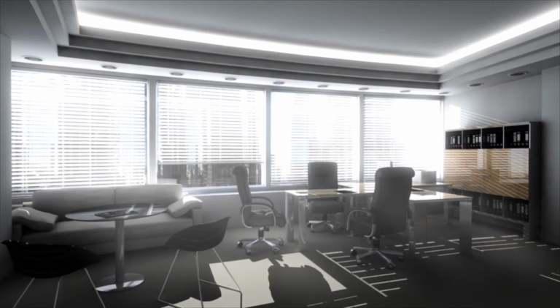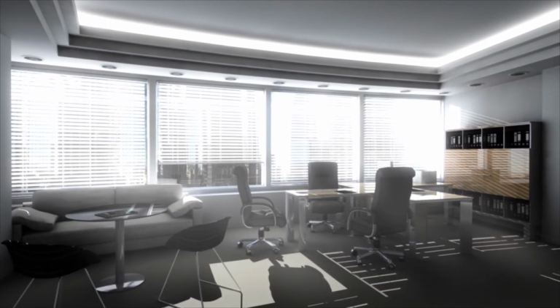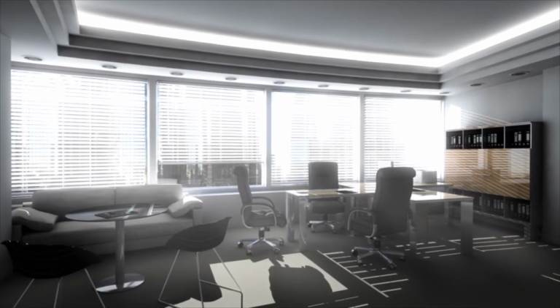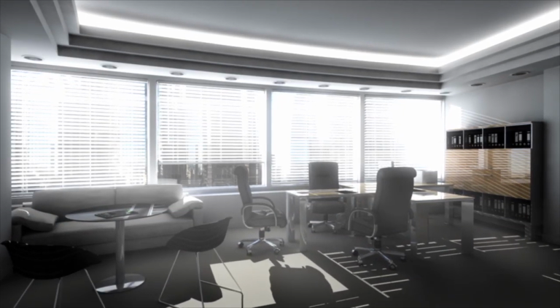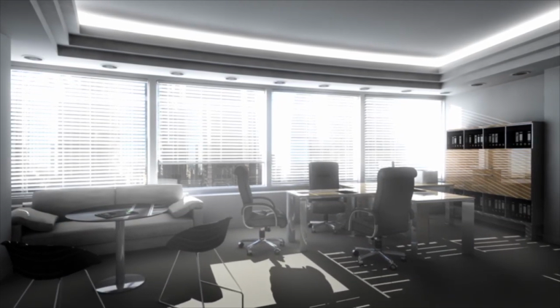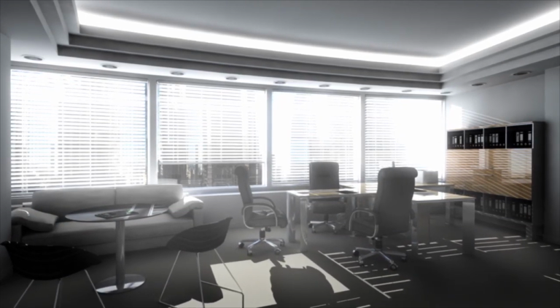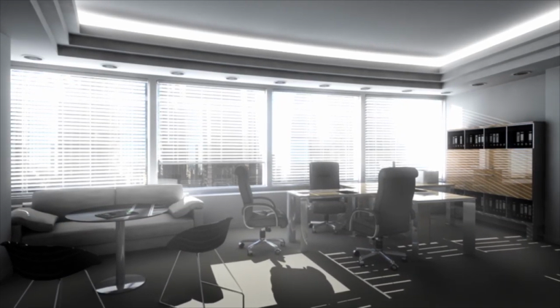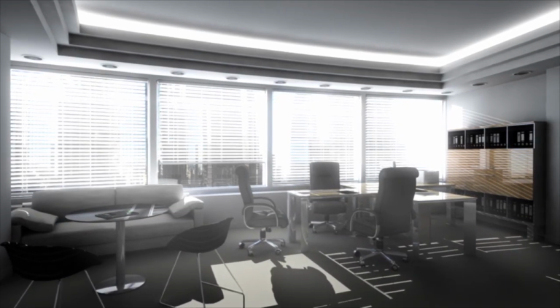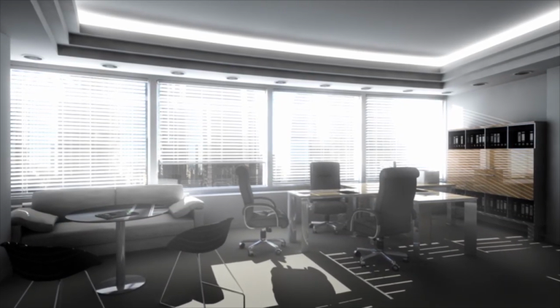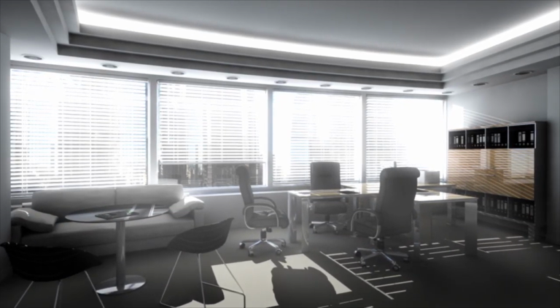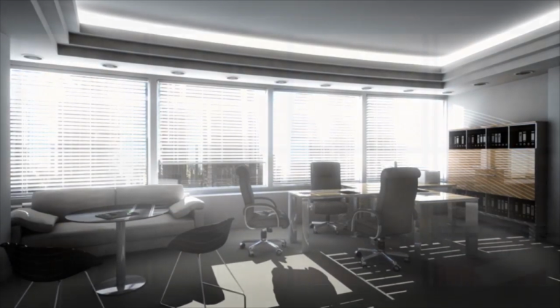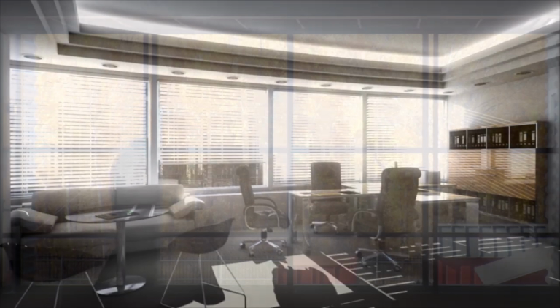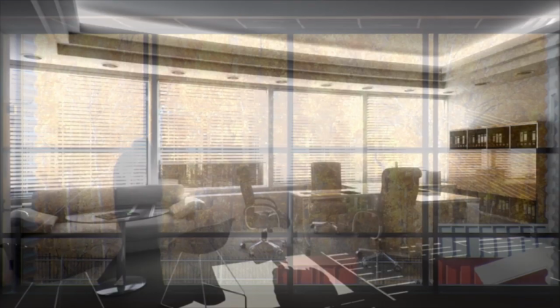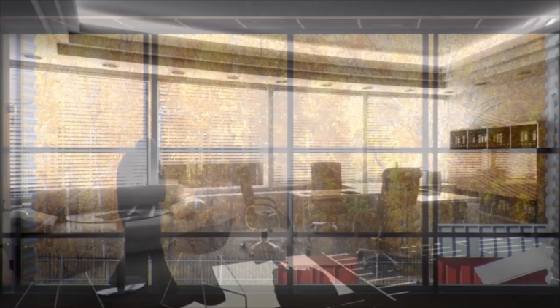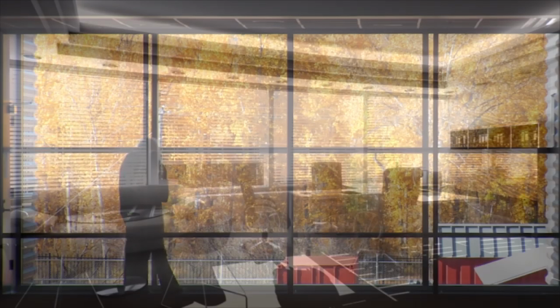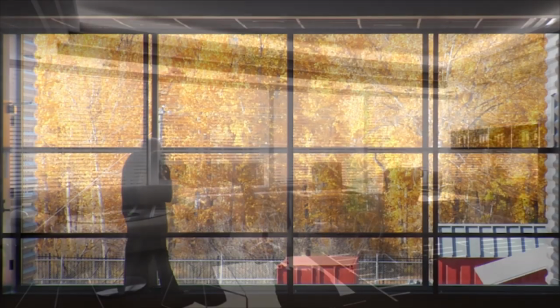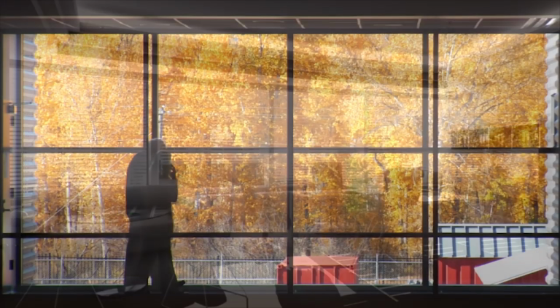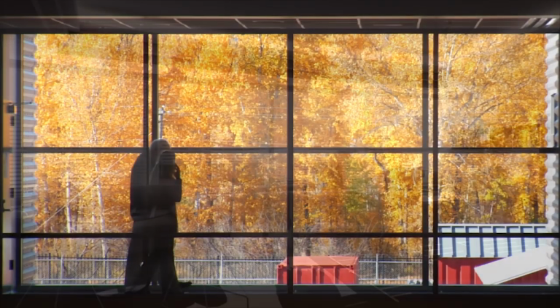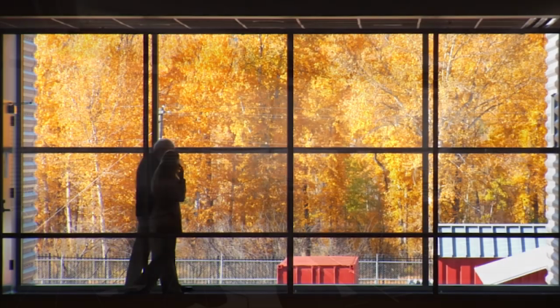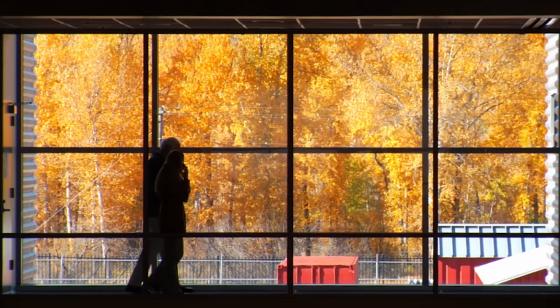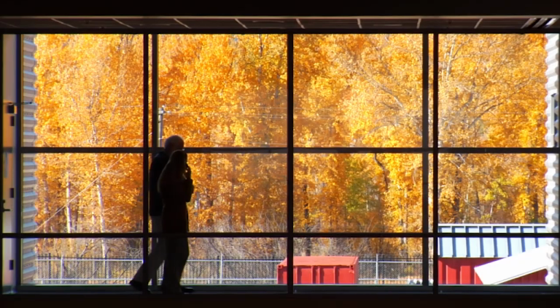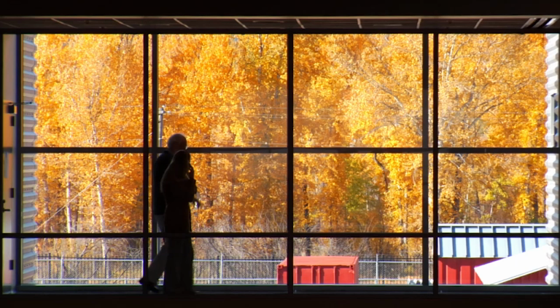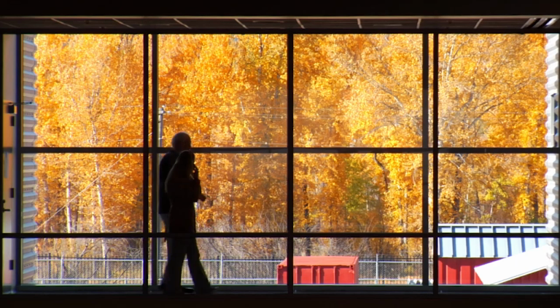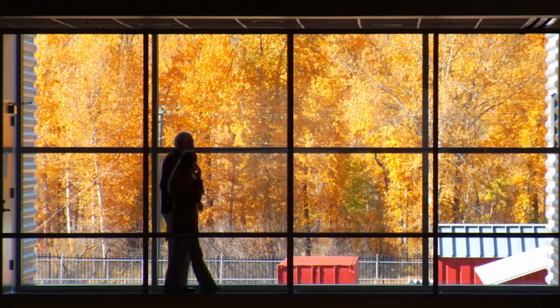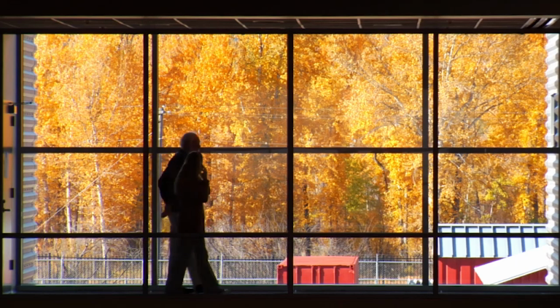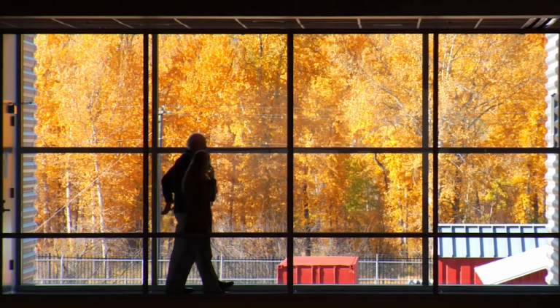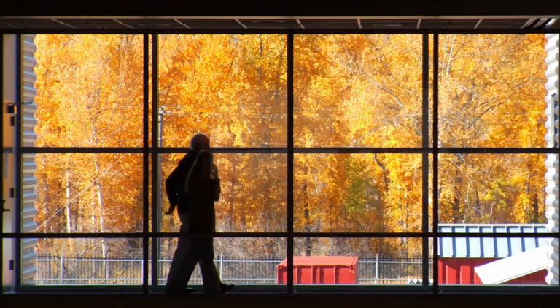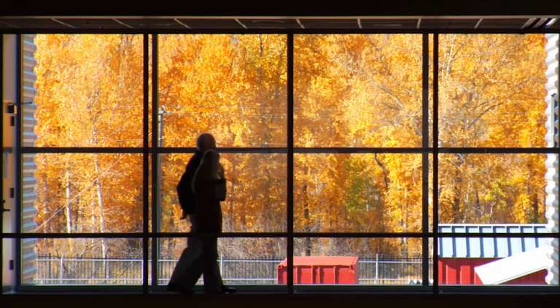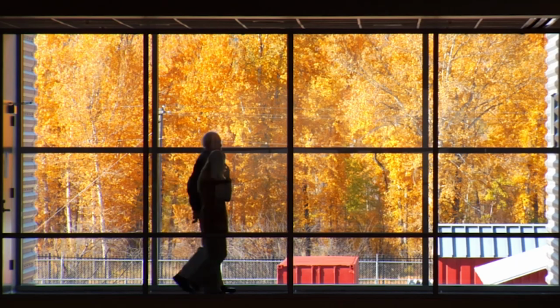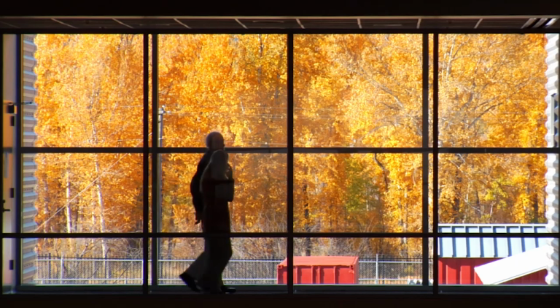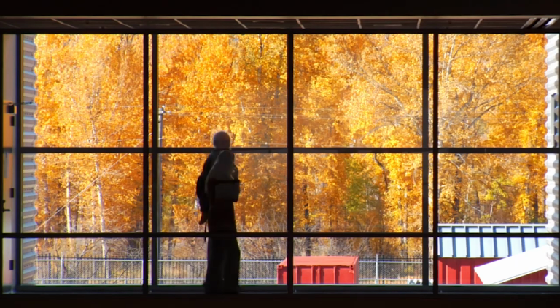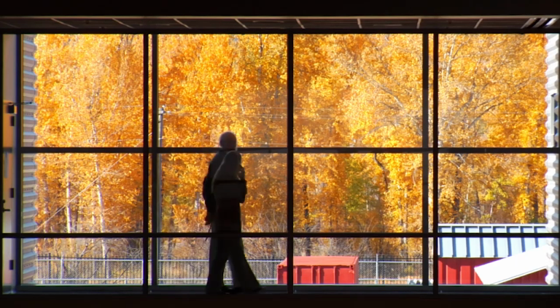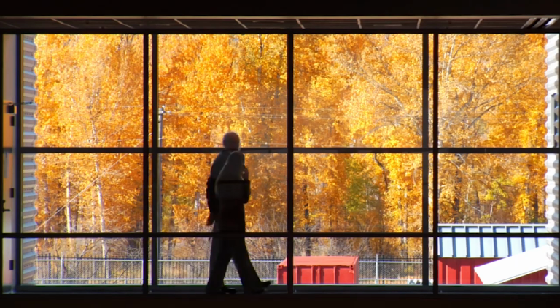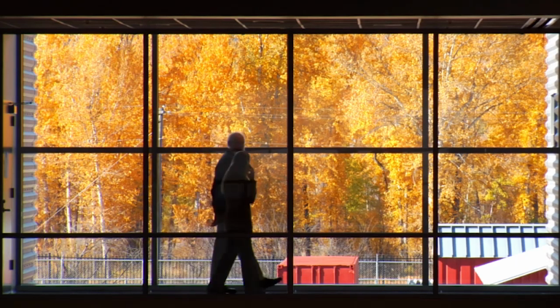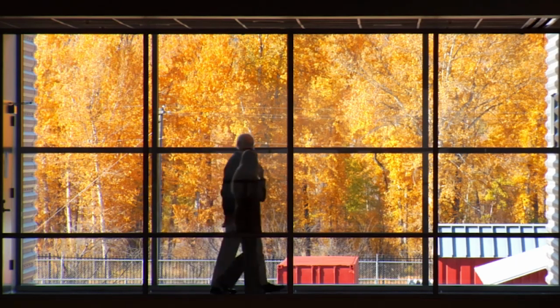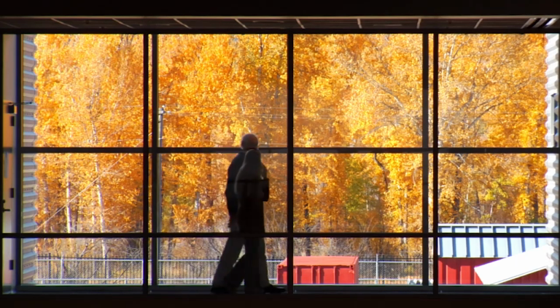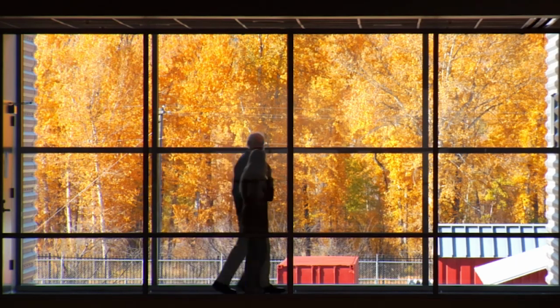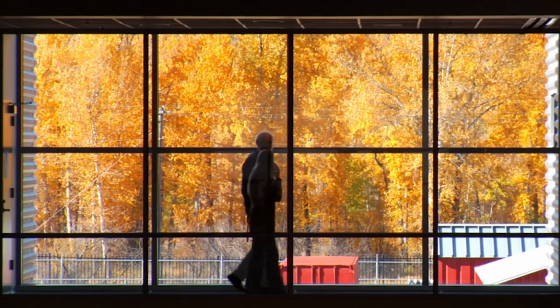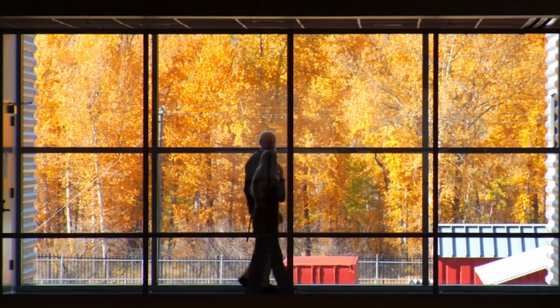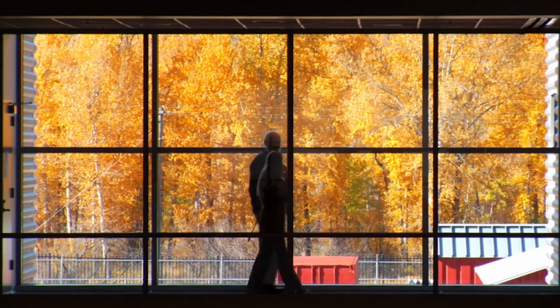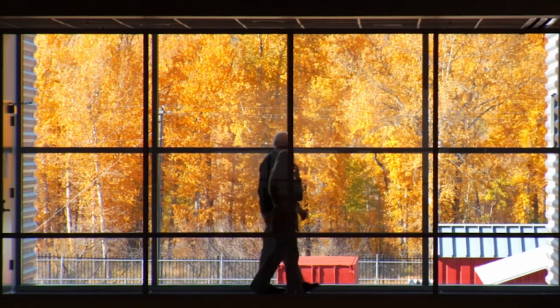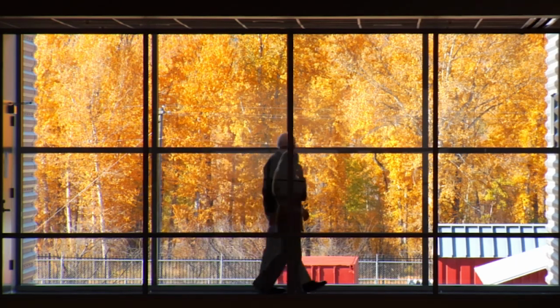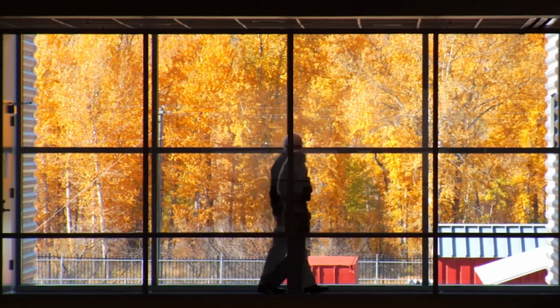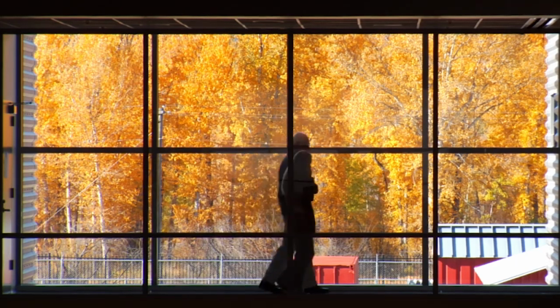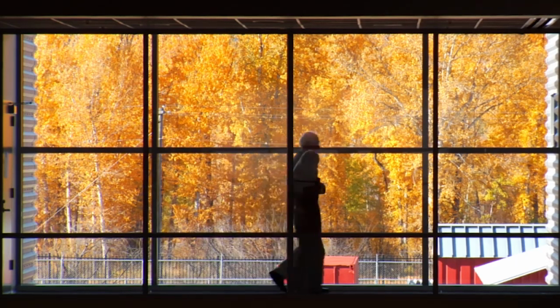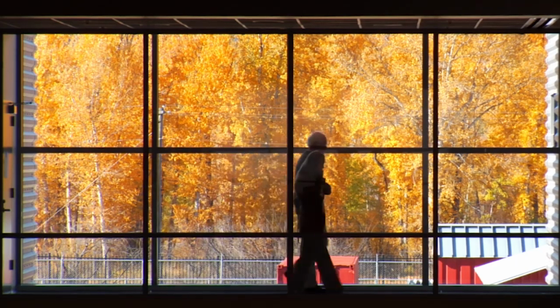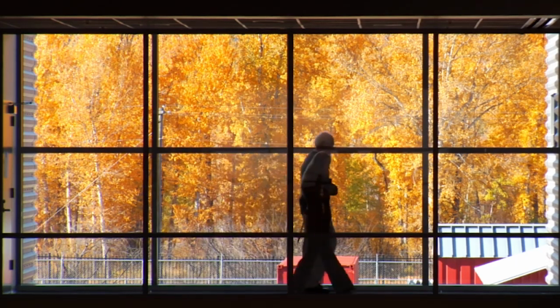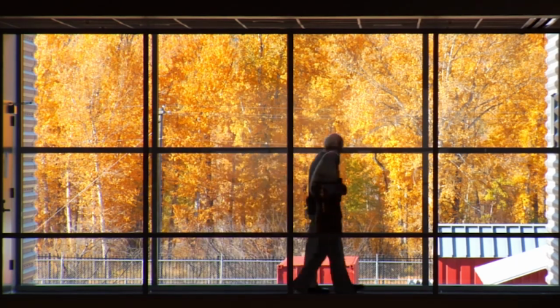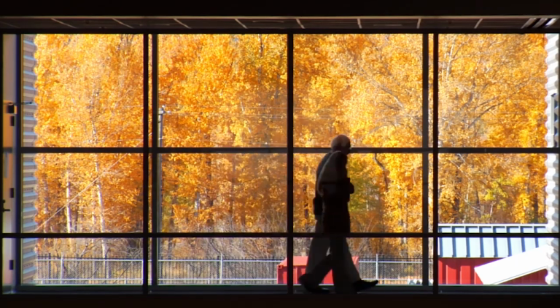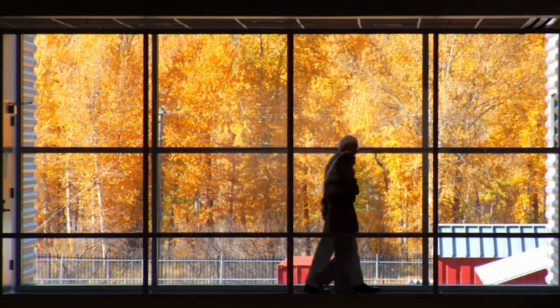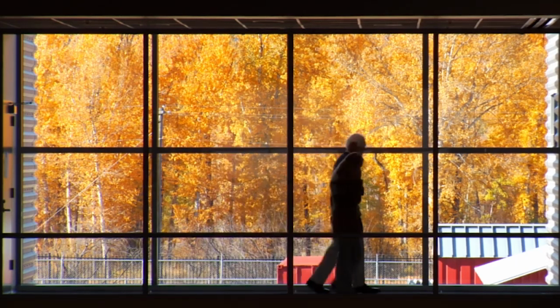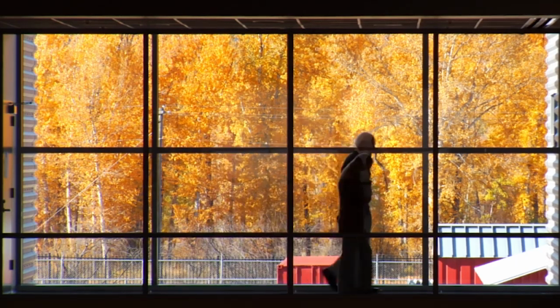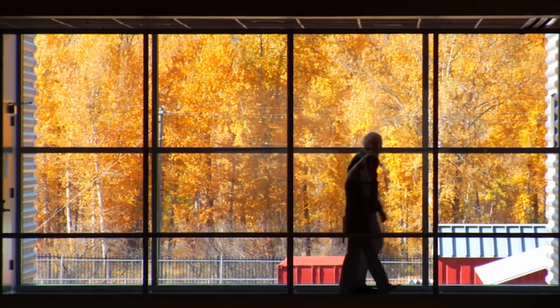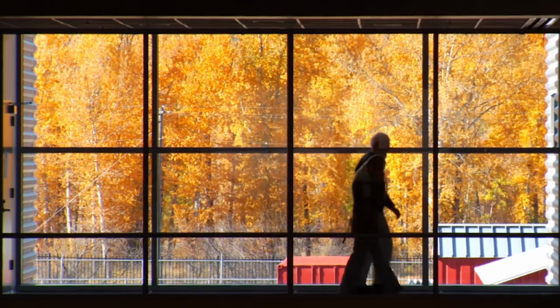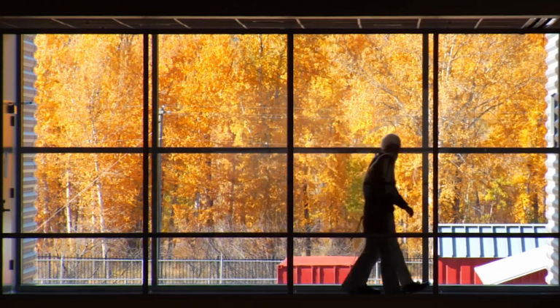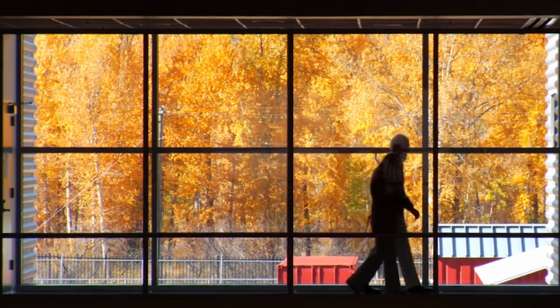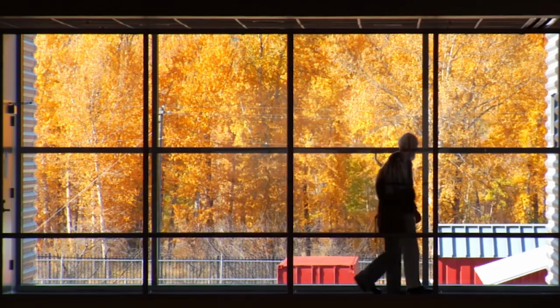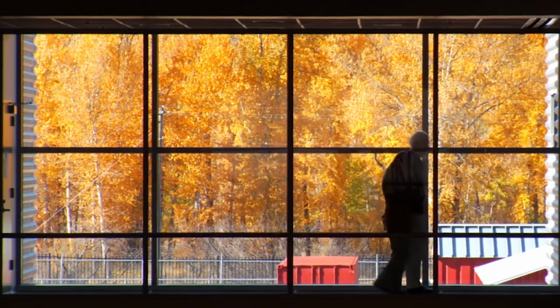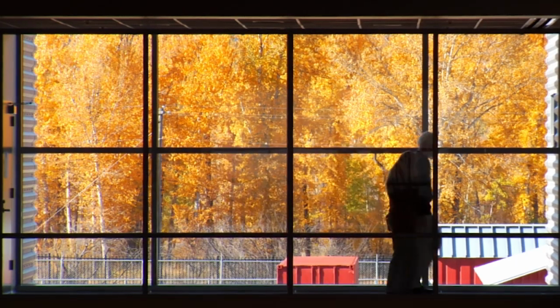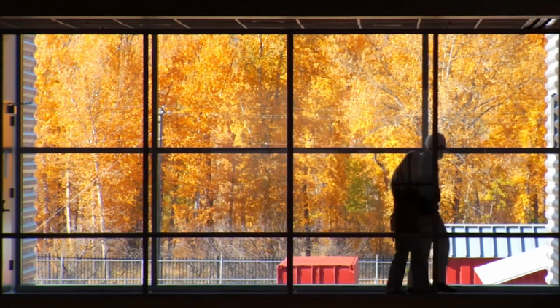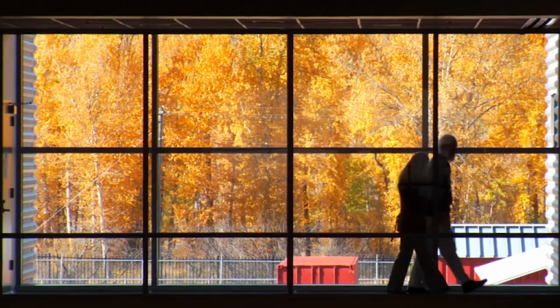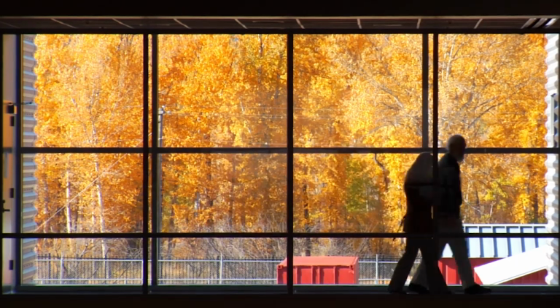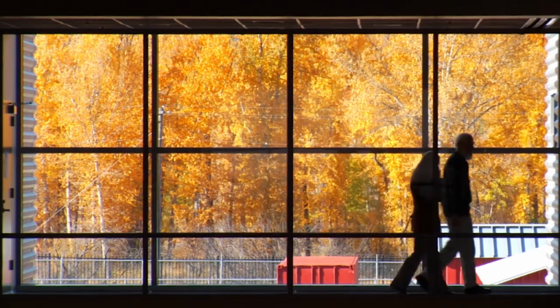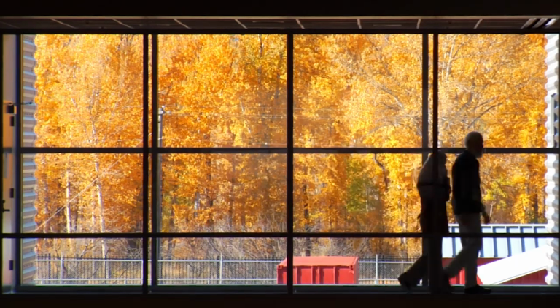It offers maximum comfort, natural daylight, and gives users total control of their connection to the outside world.